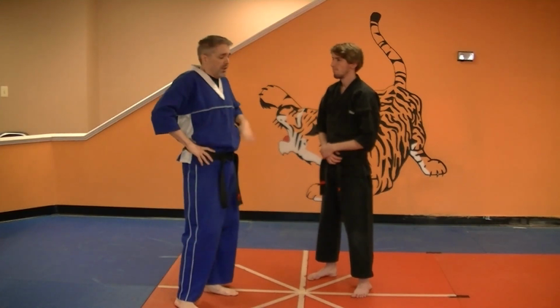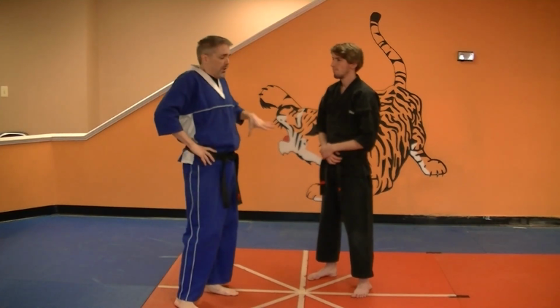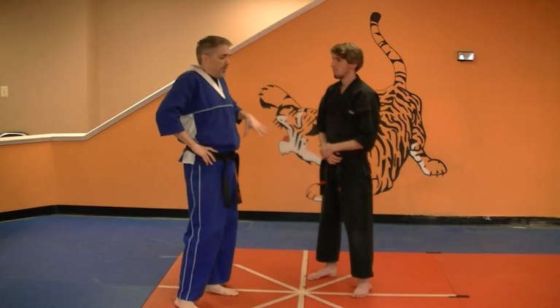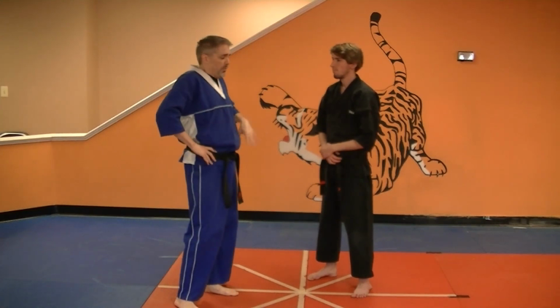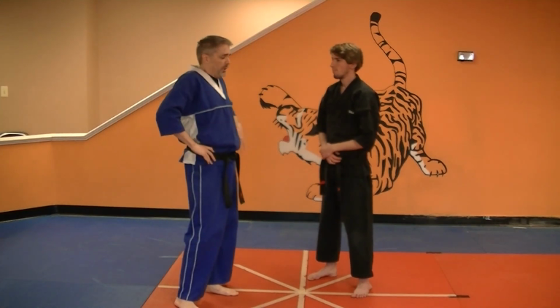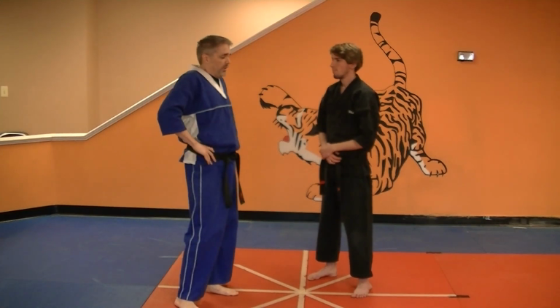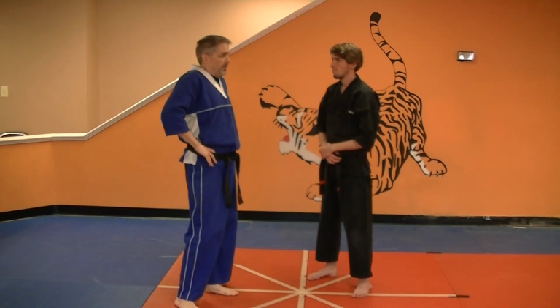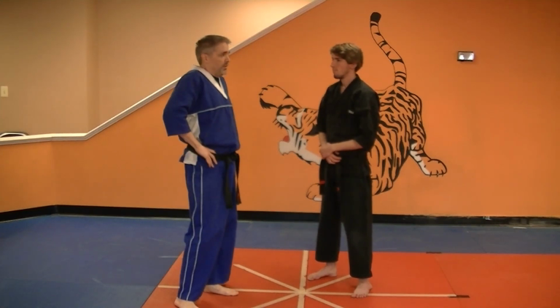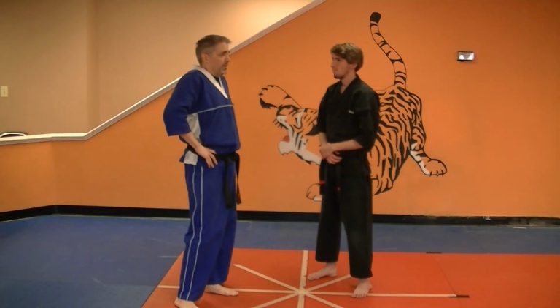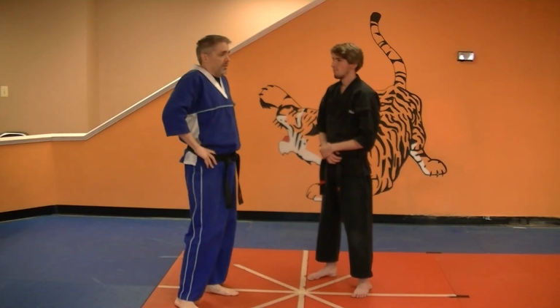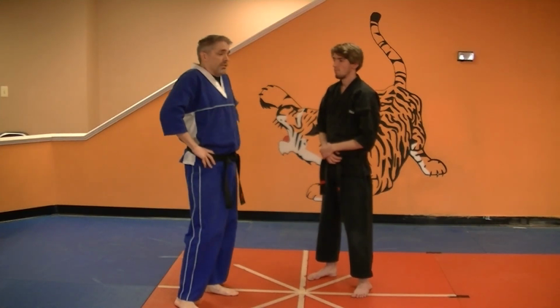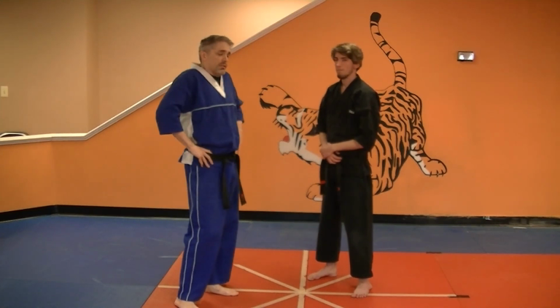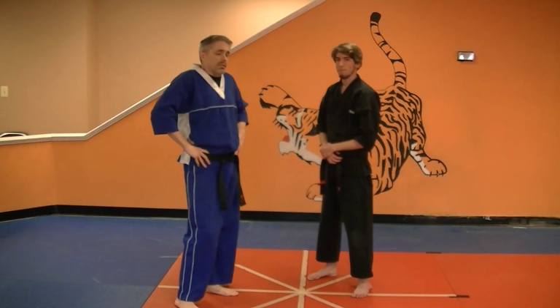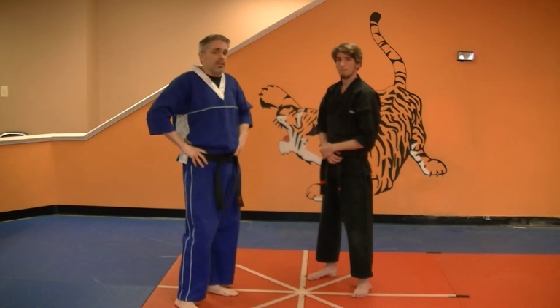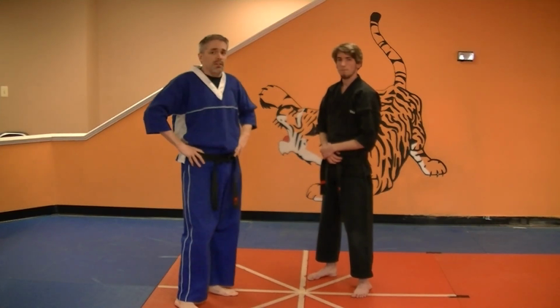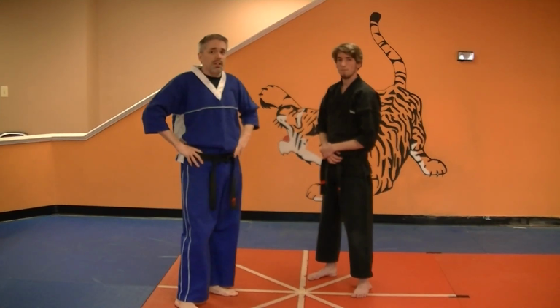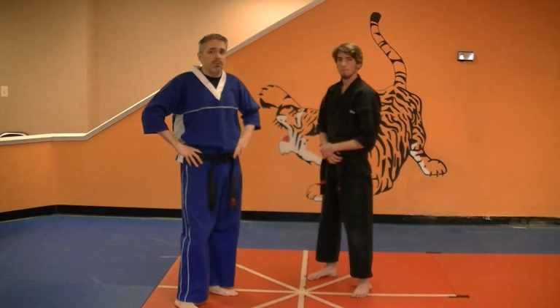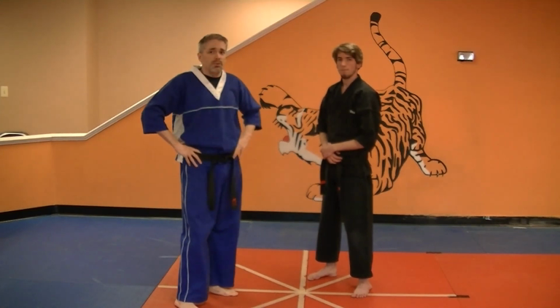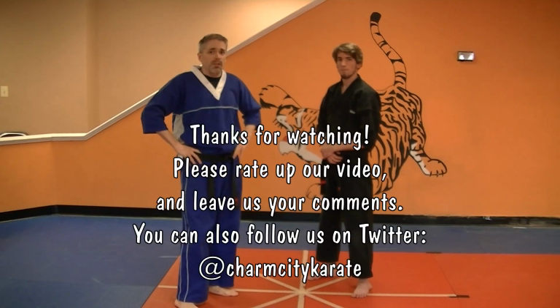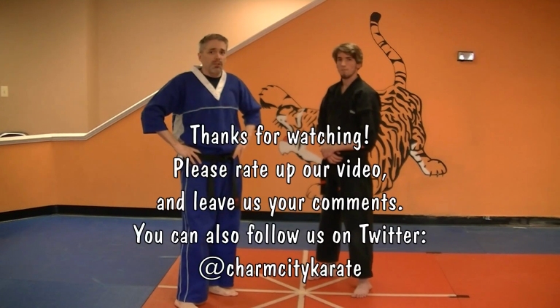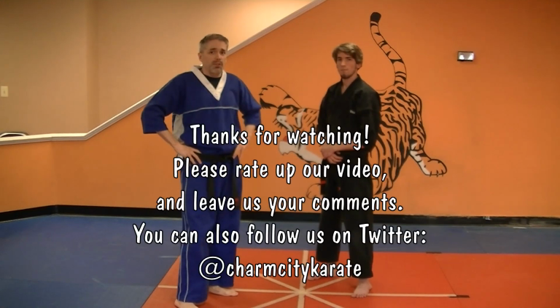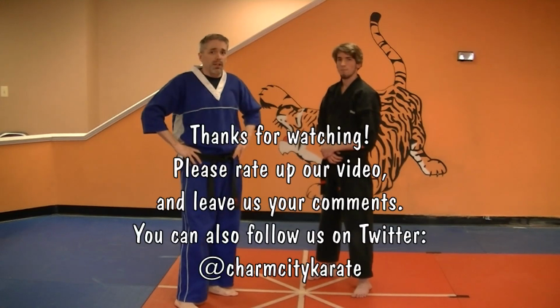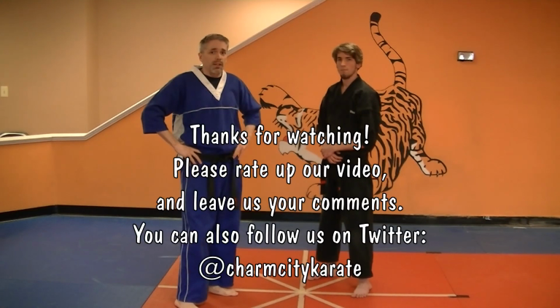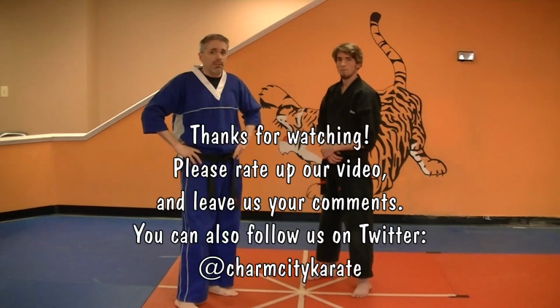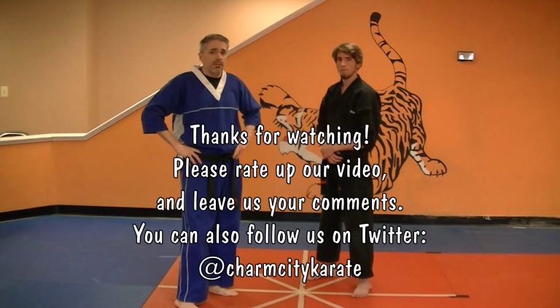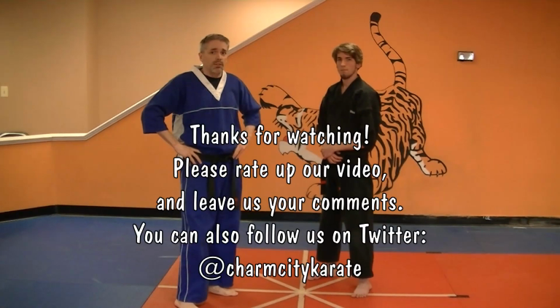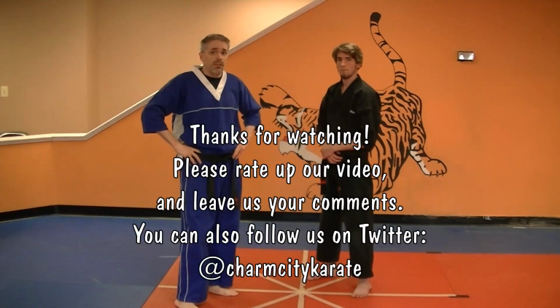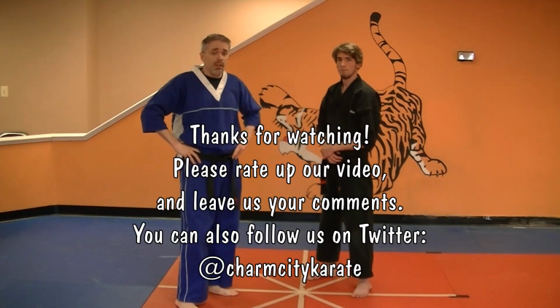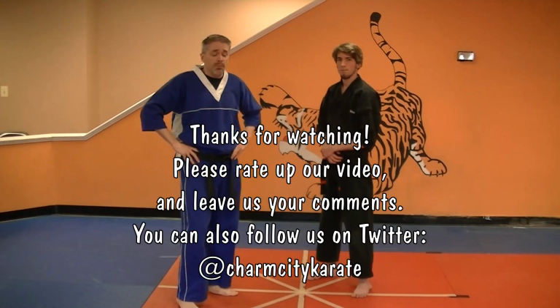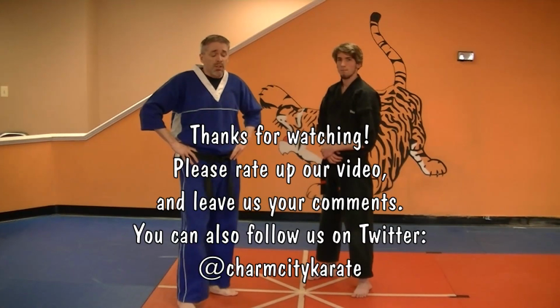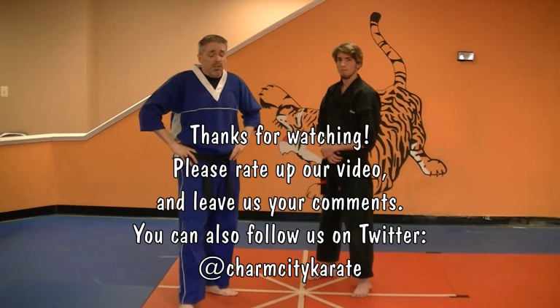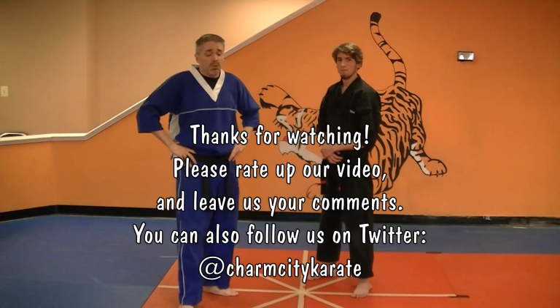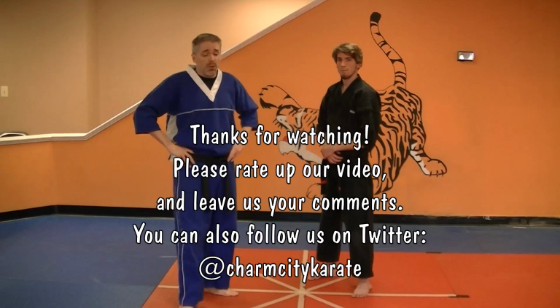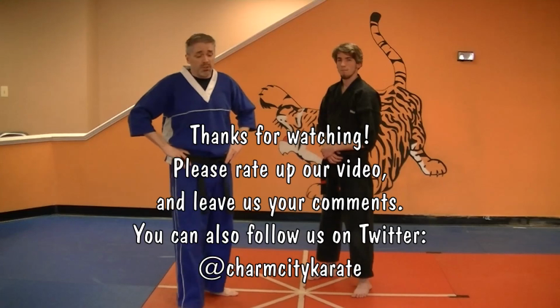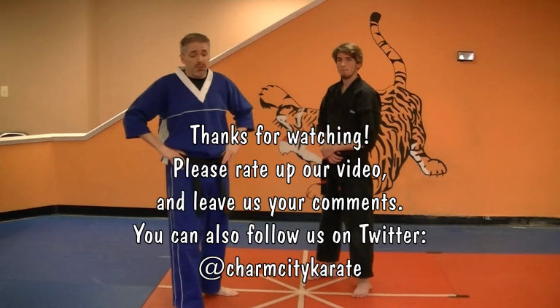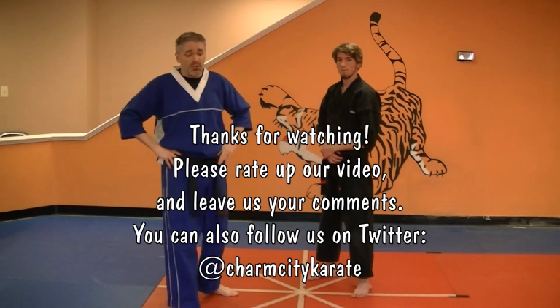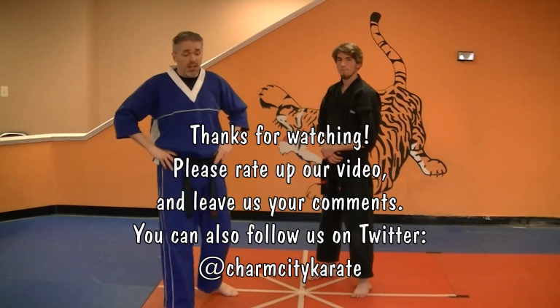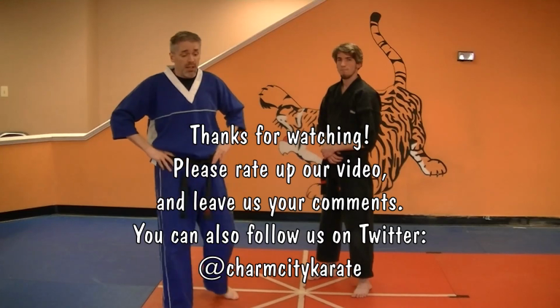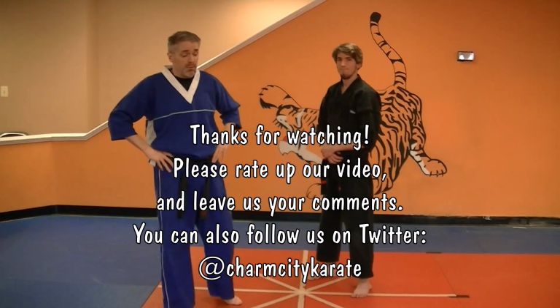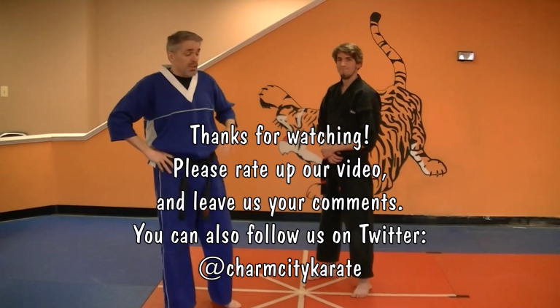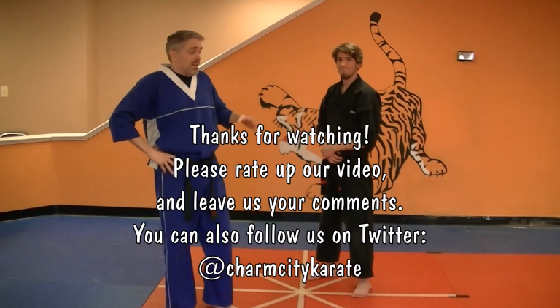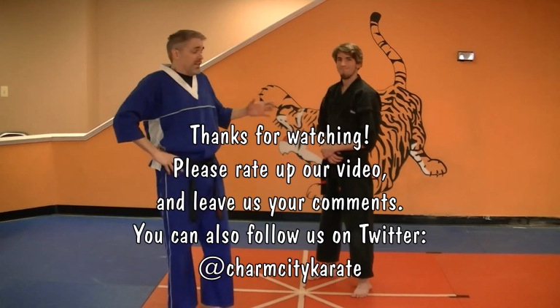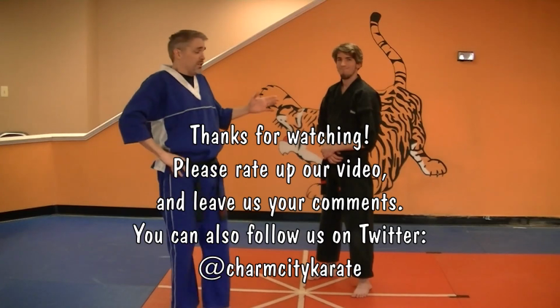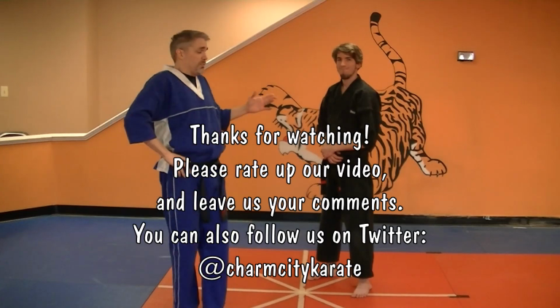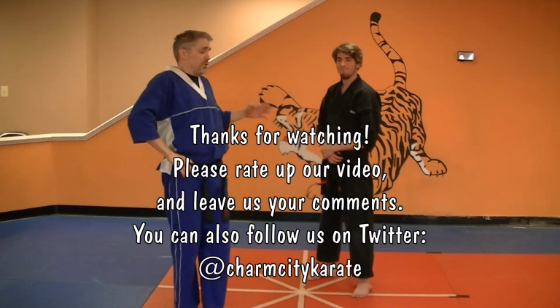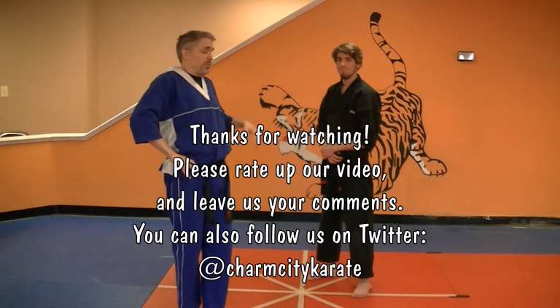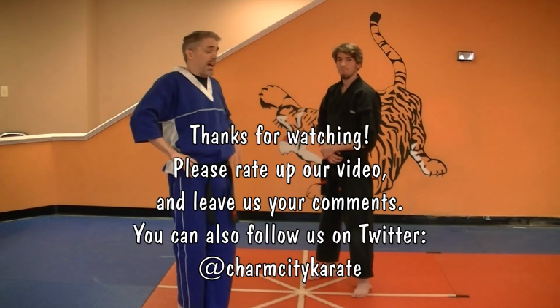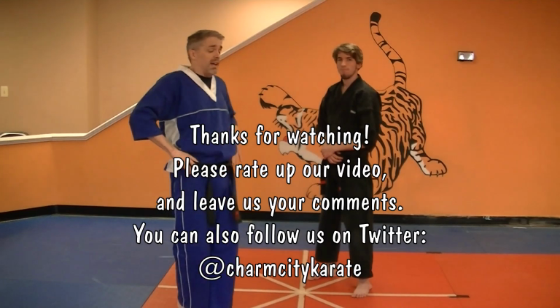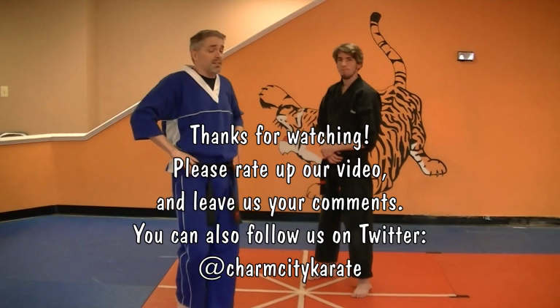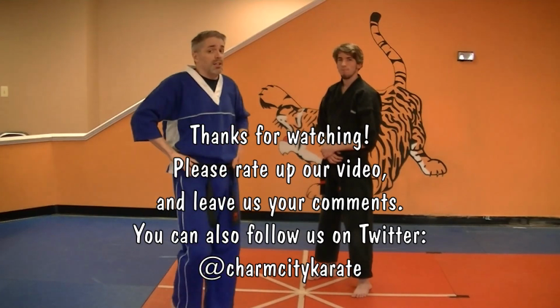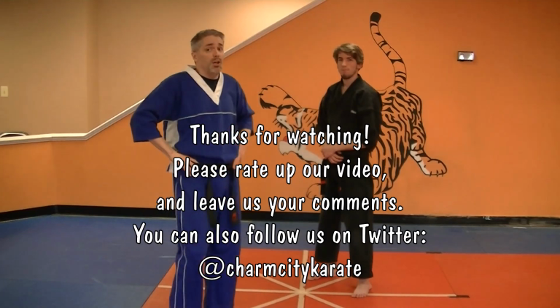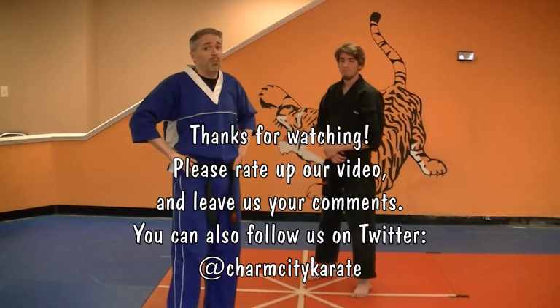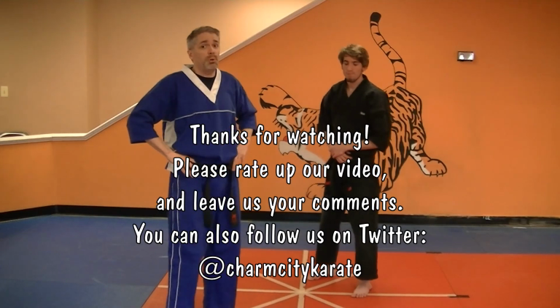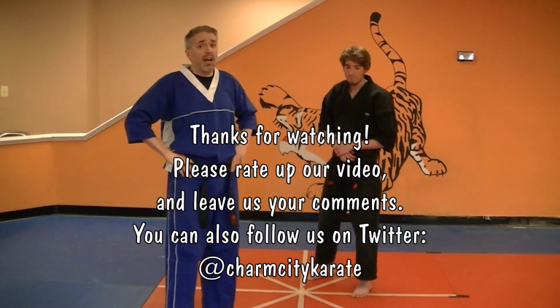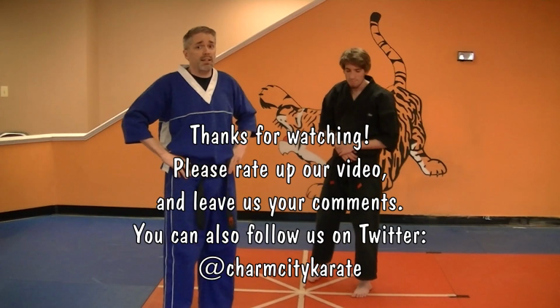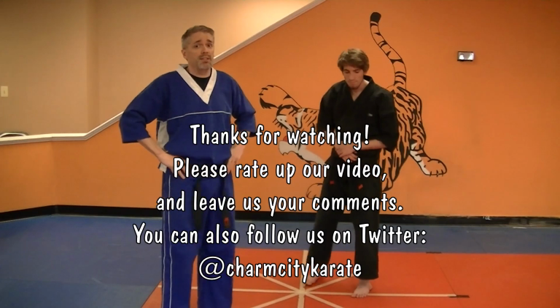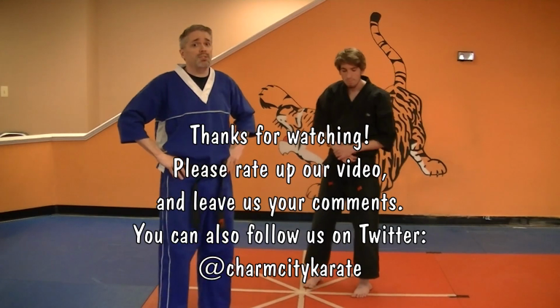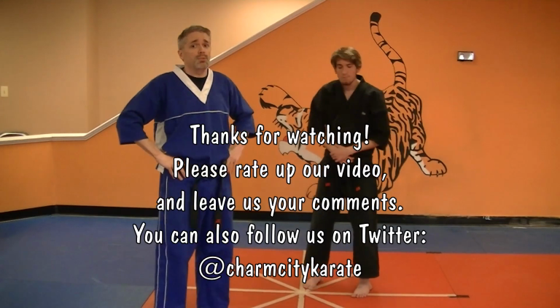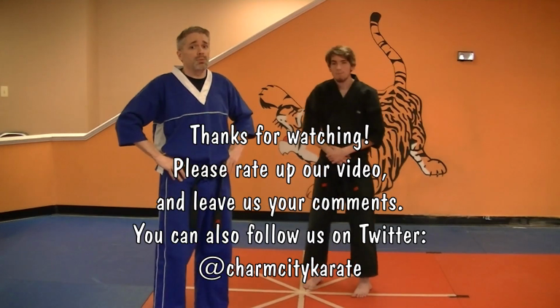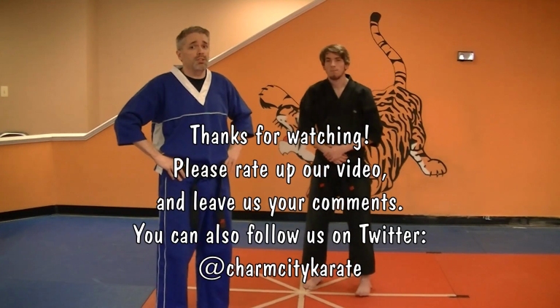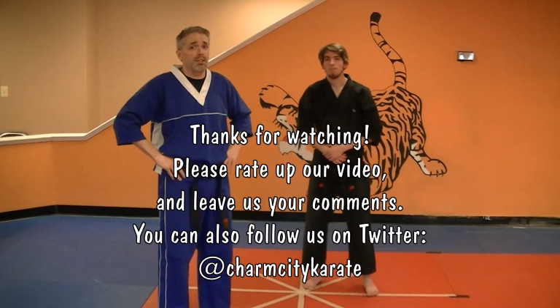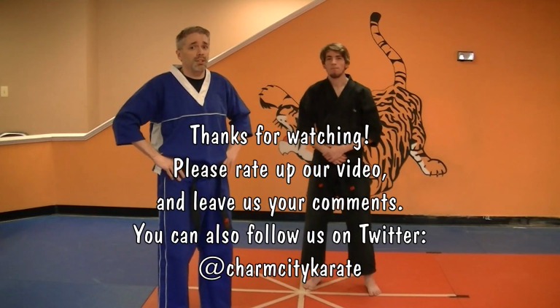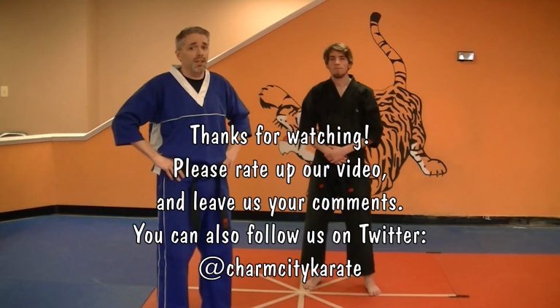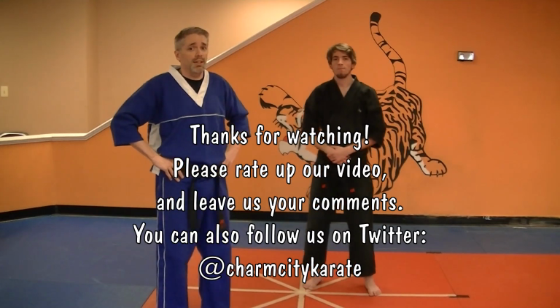But that's what you've got for now. I'm Mr. James. This is Mr. Max. Practice — we'll see you in class.